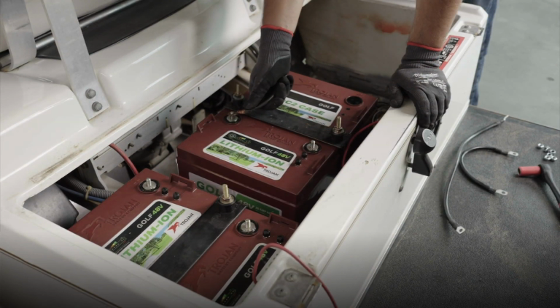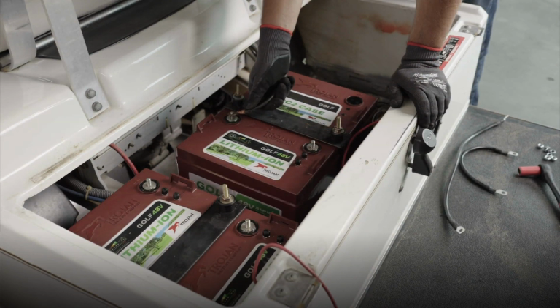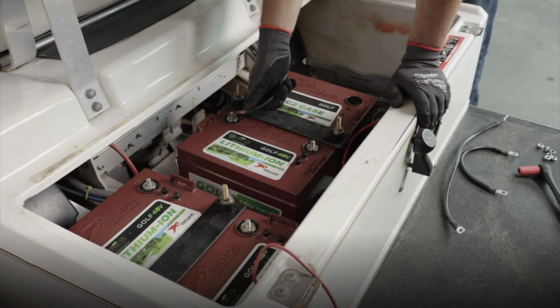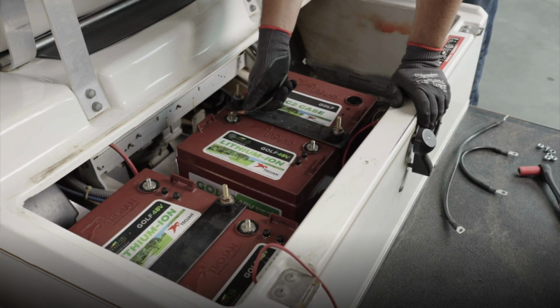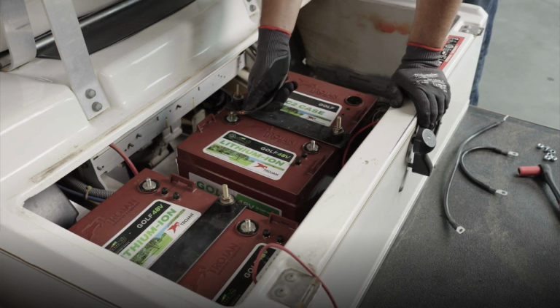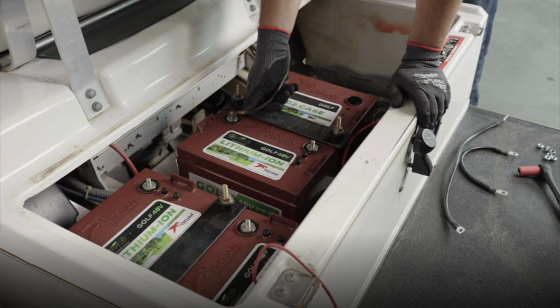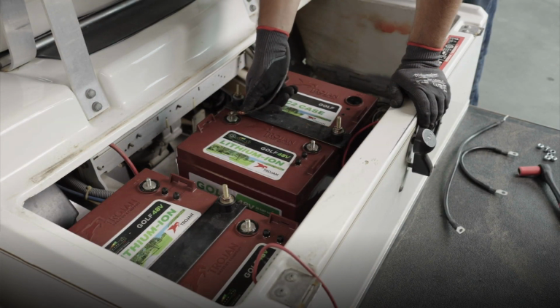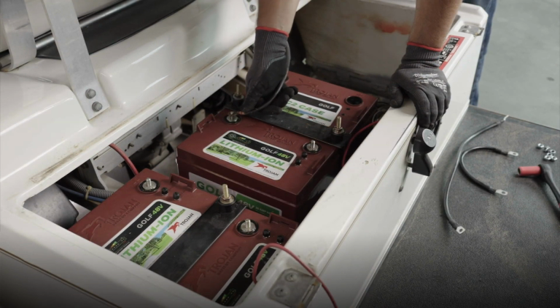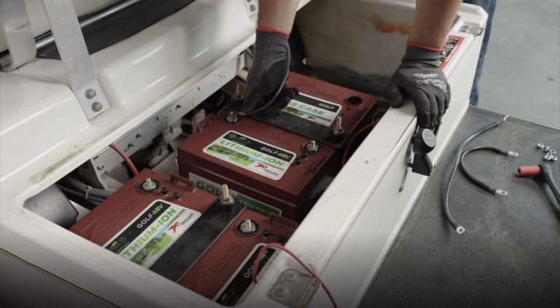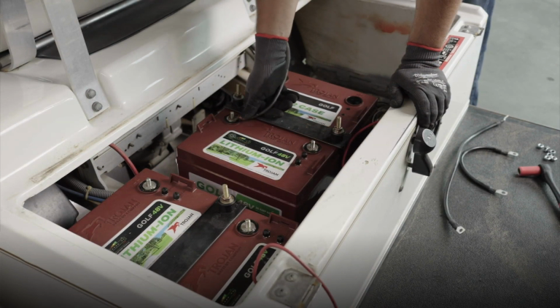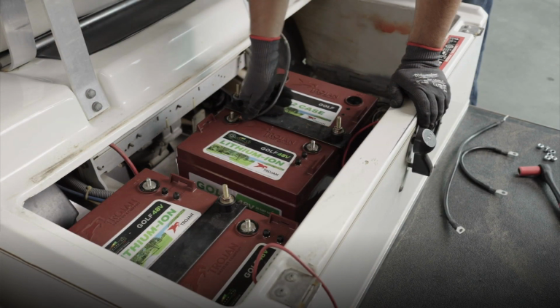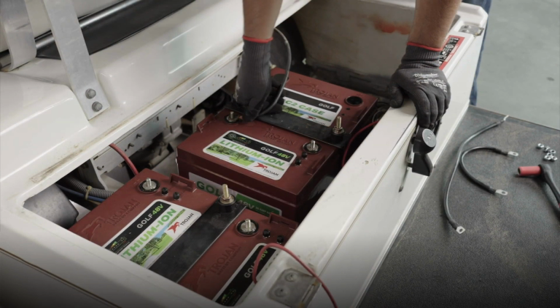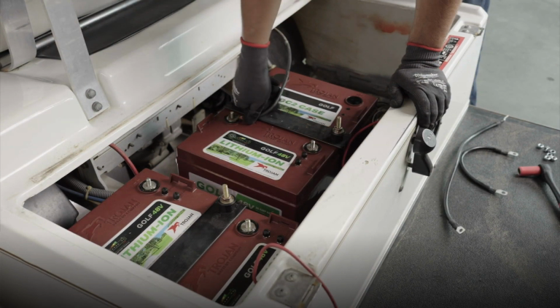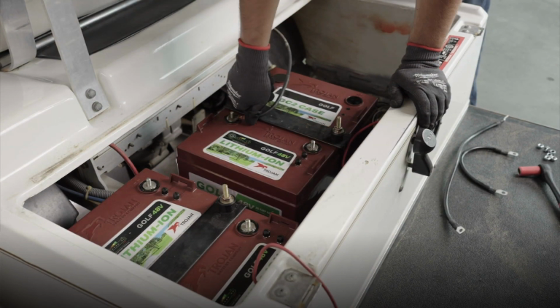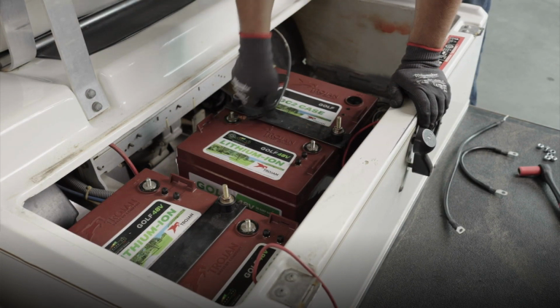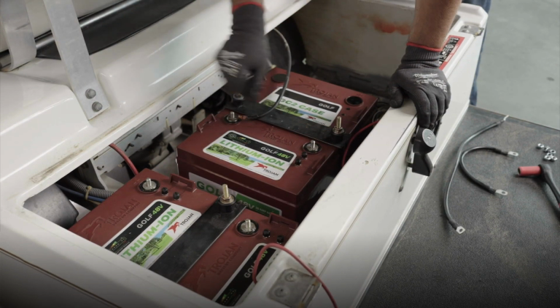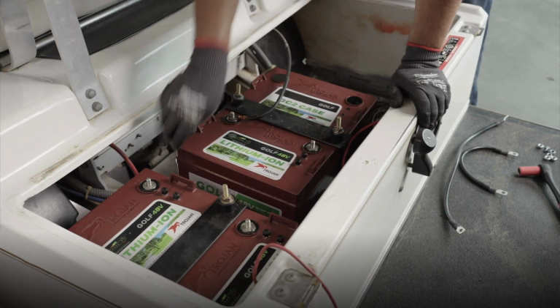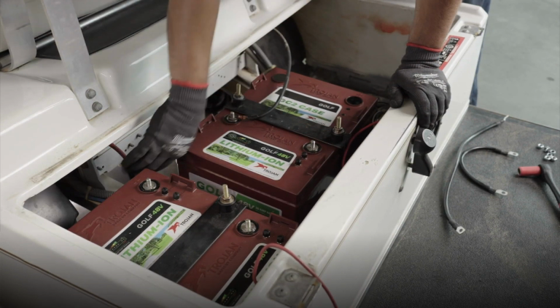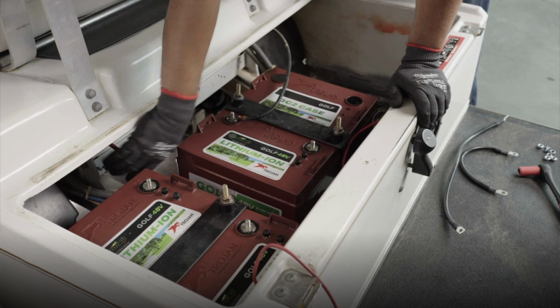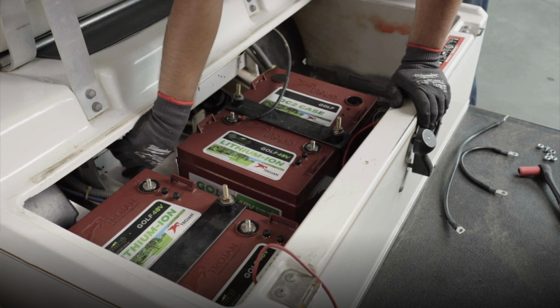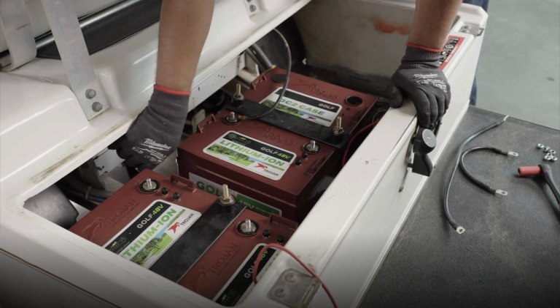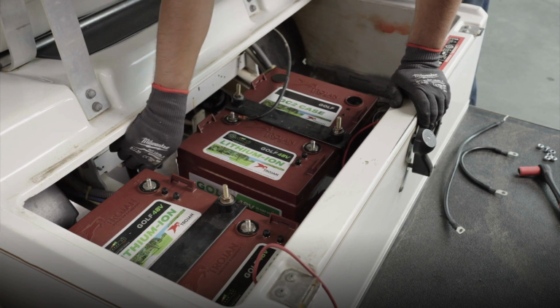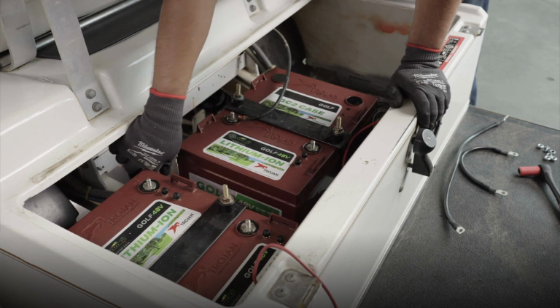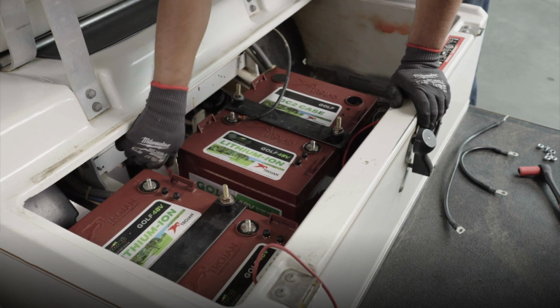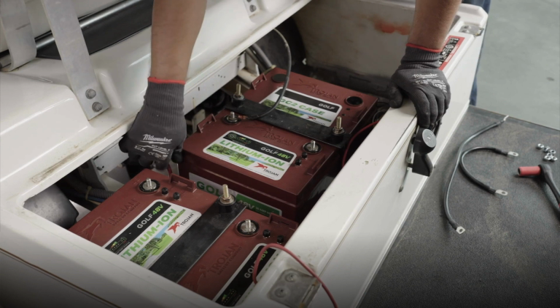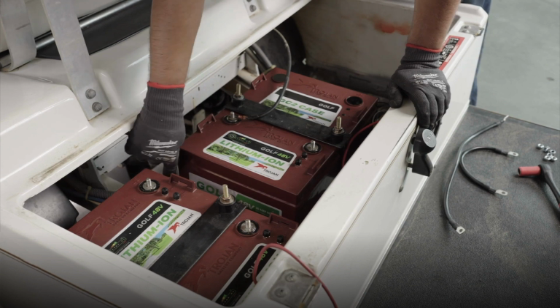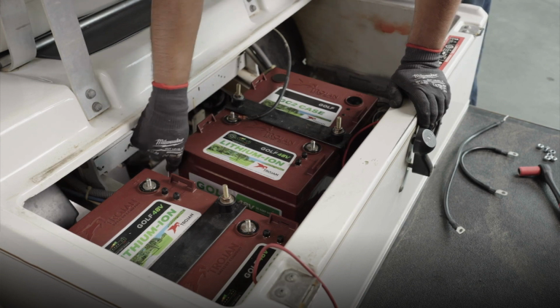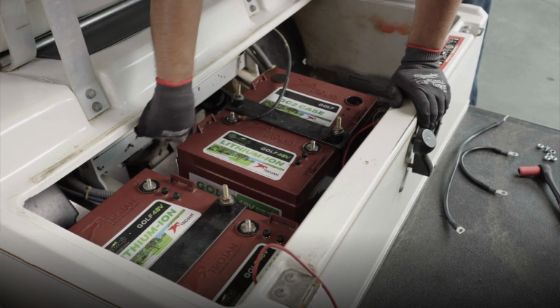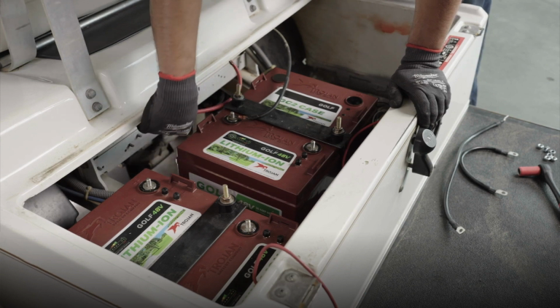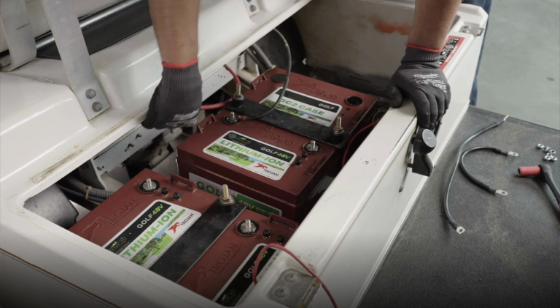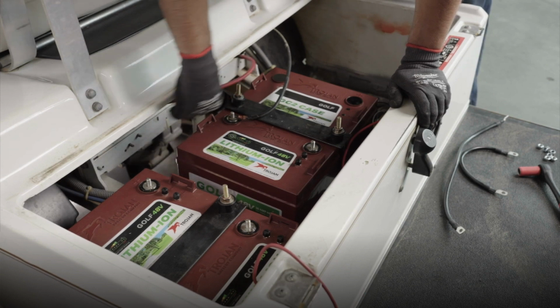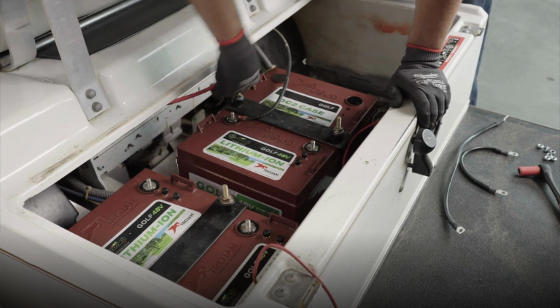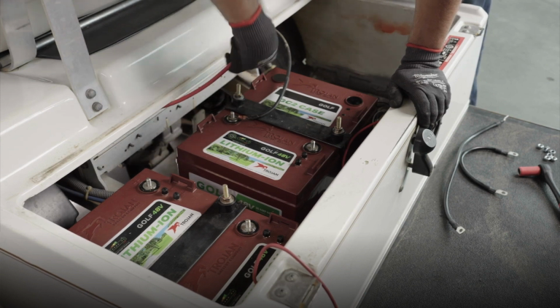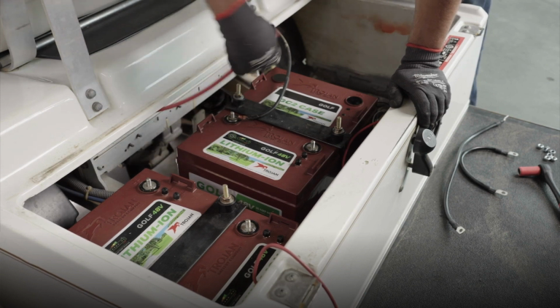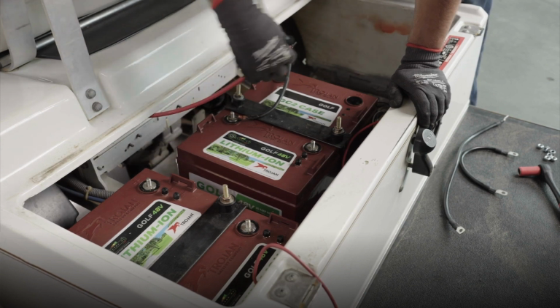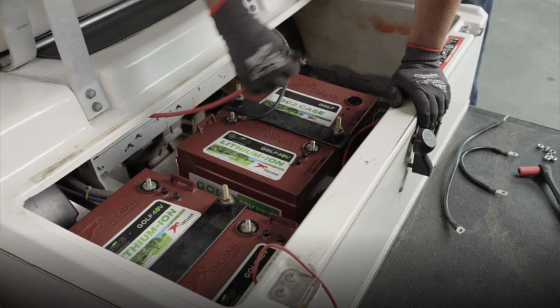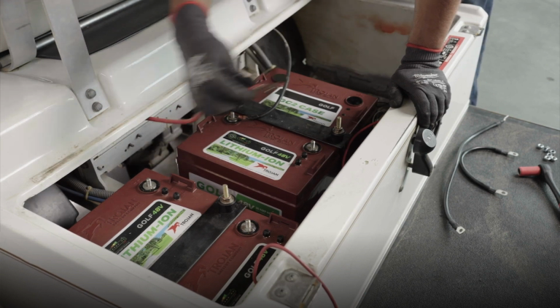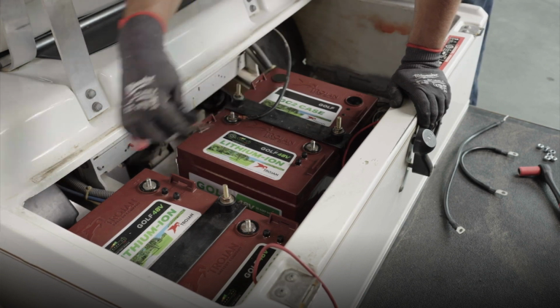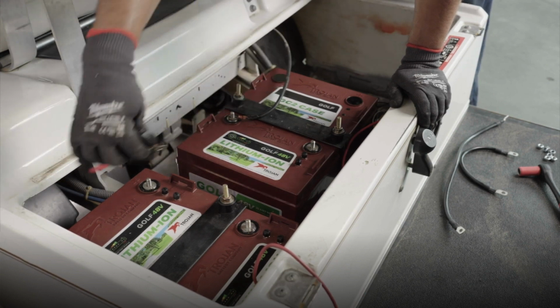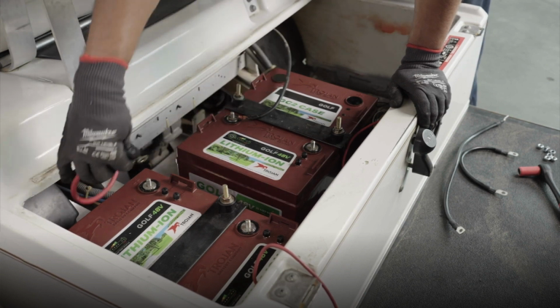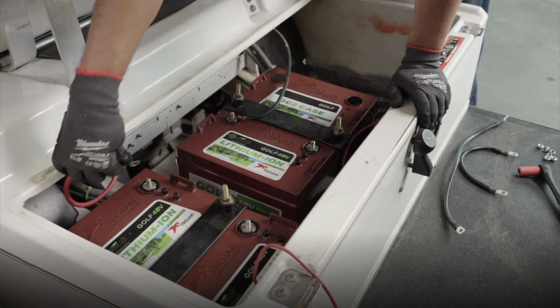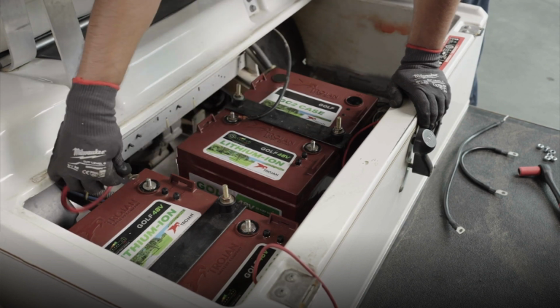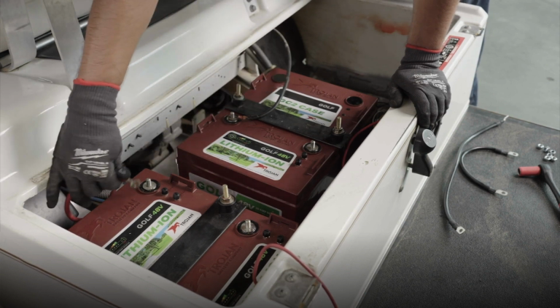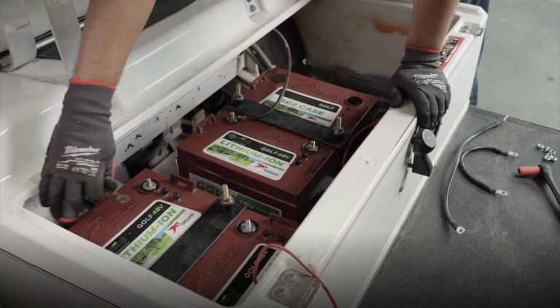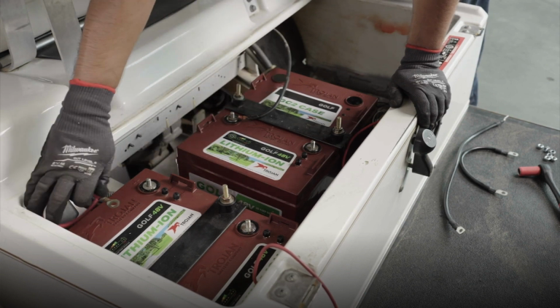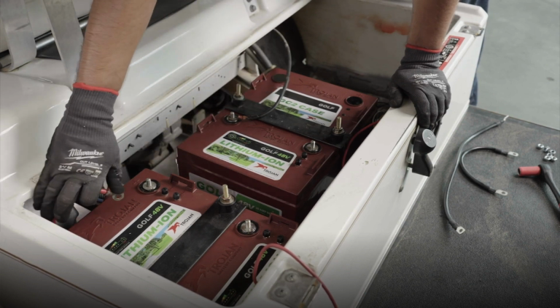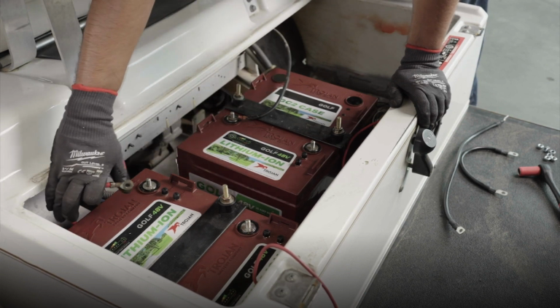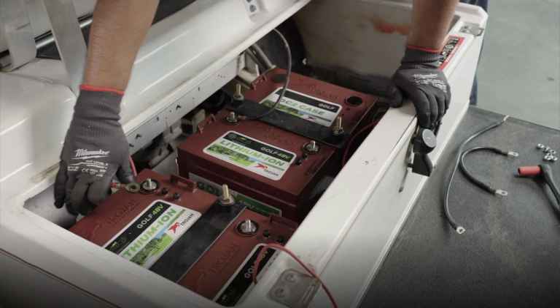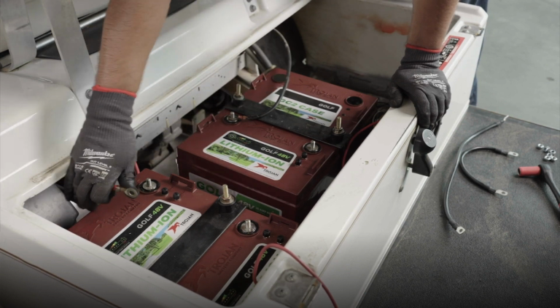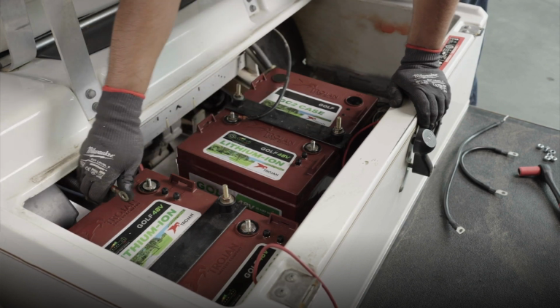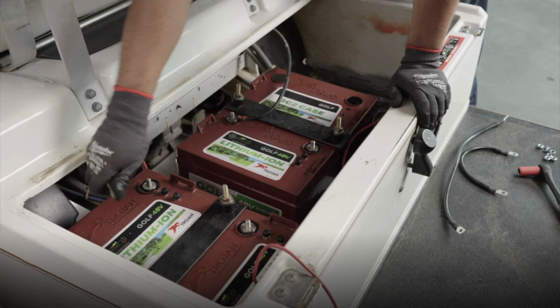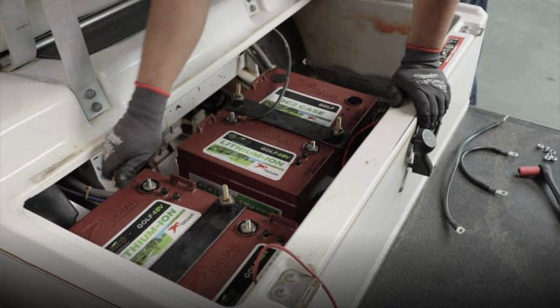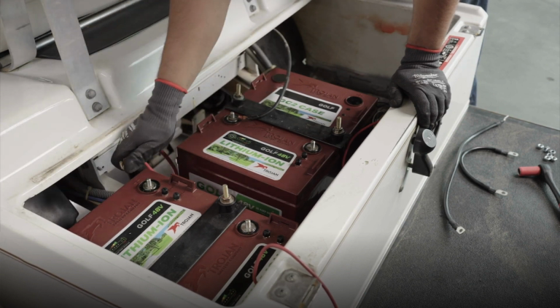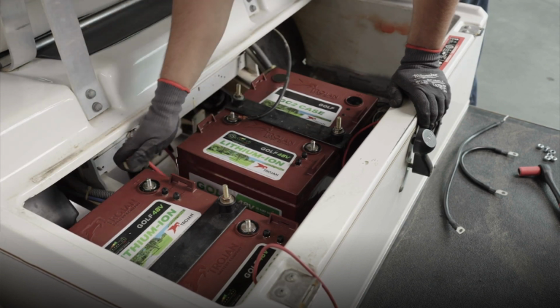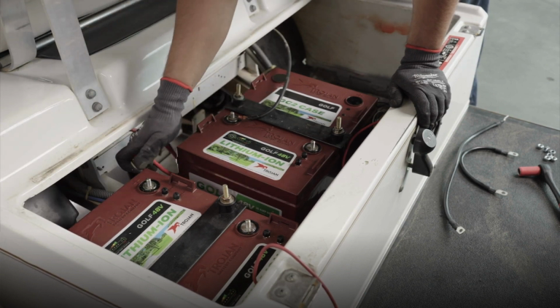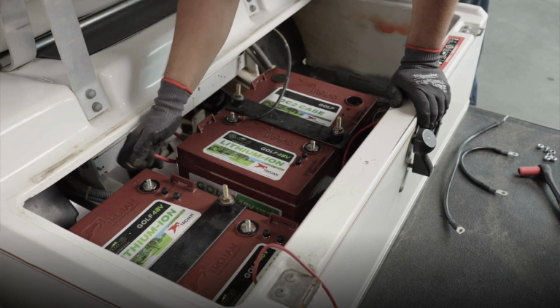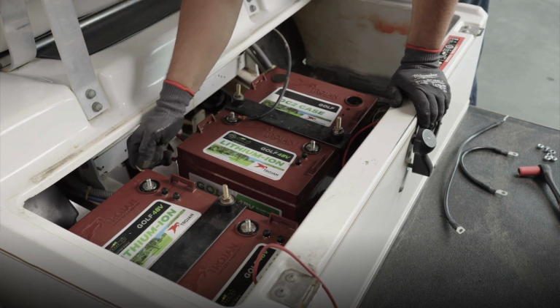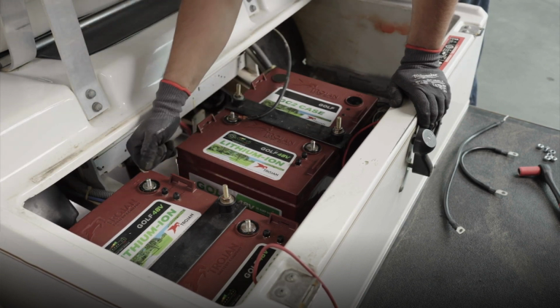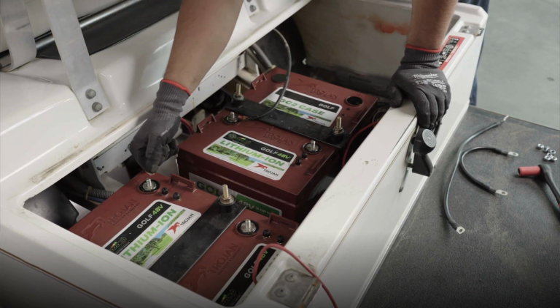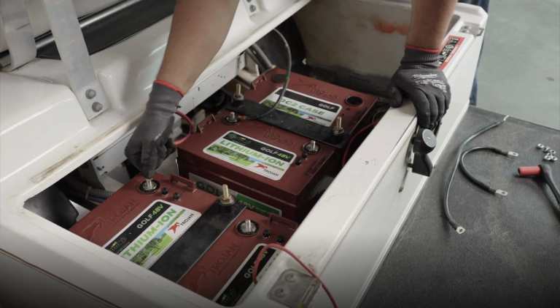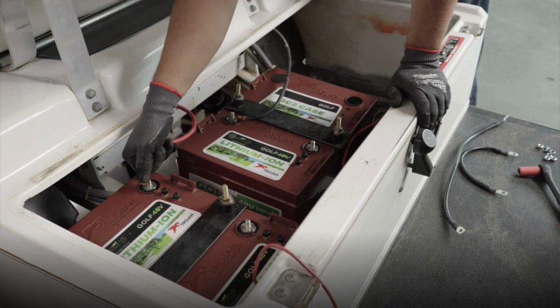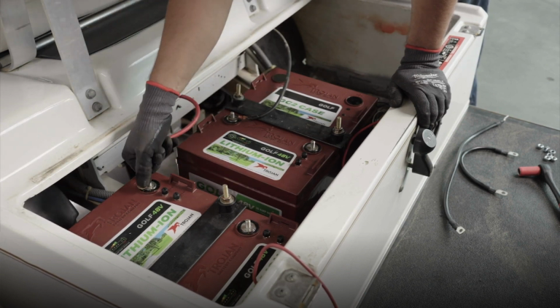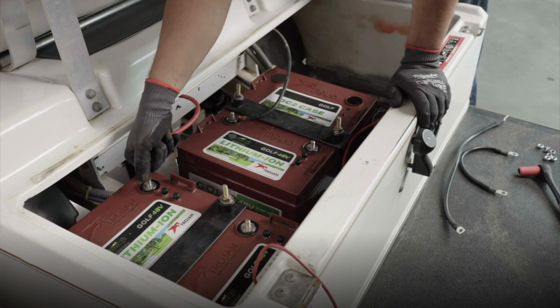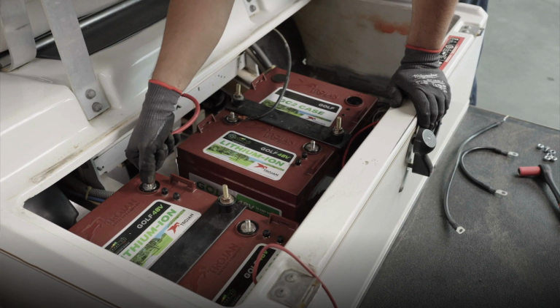Beginning with the main positive and main negative, go ahead and make any additional connections for chargers and any other equipment you may have installed in your cart.